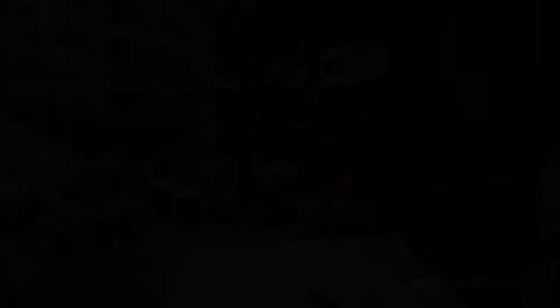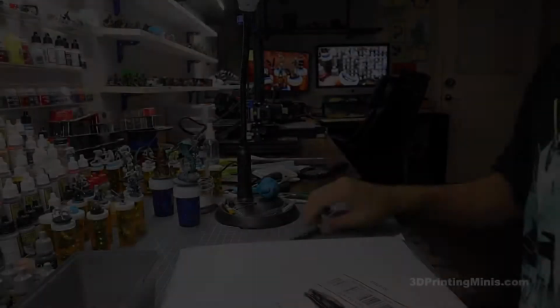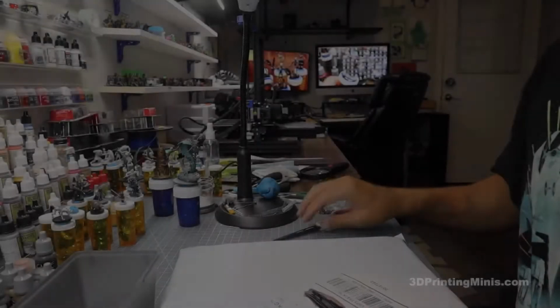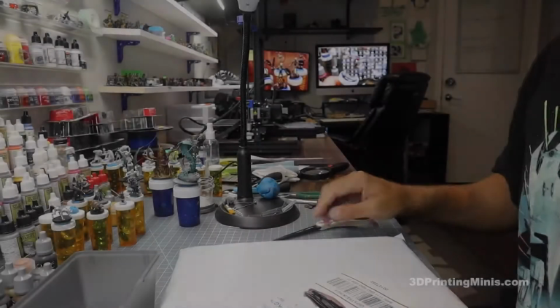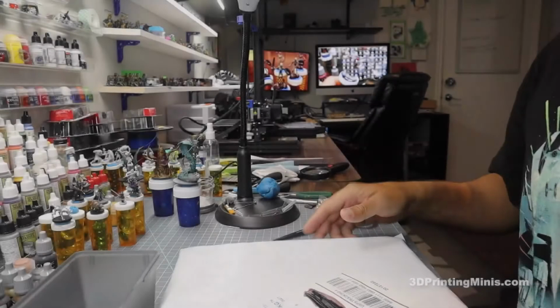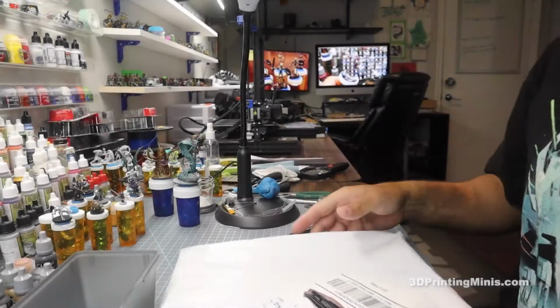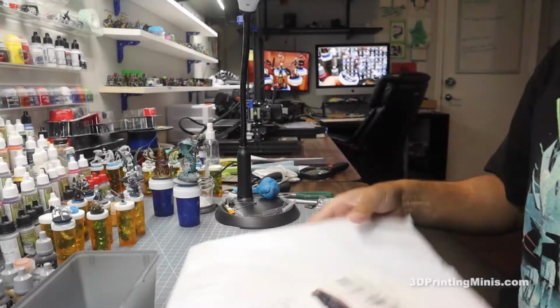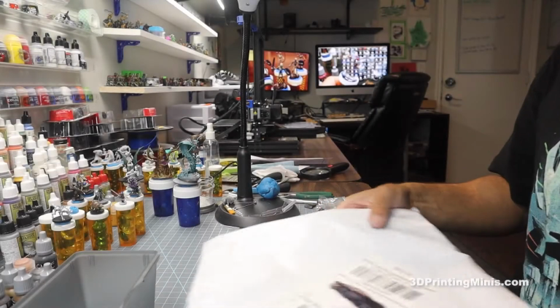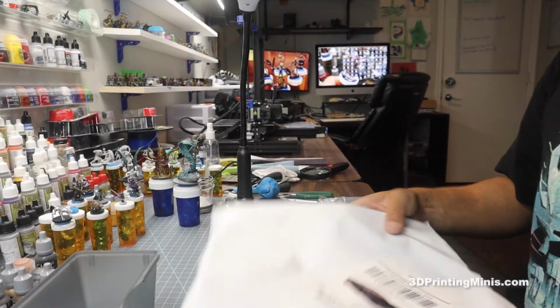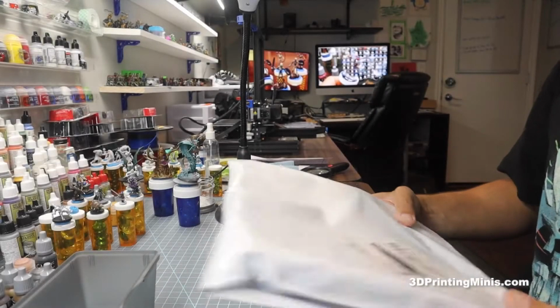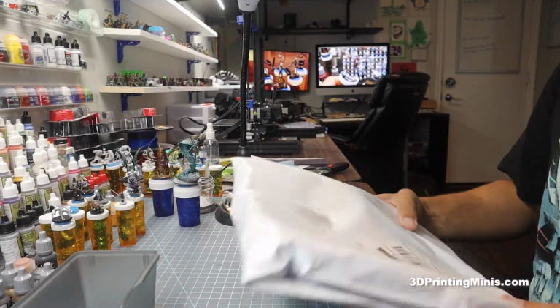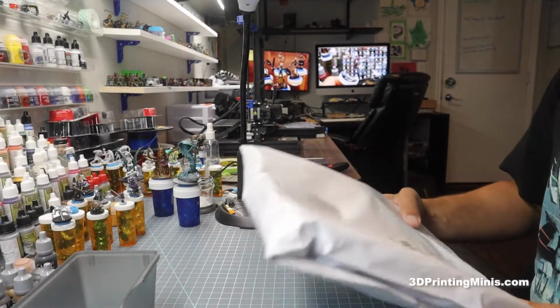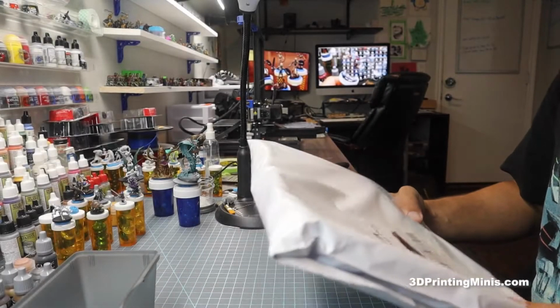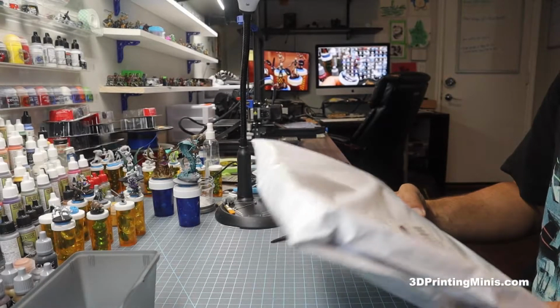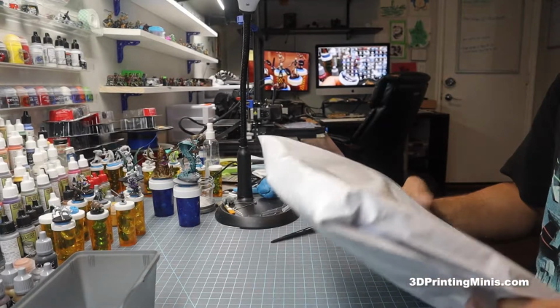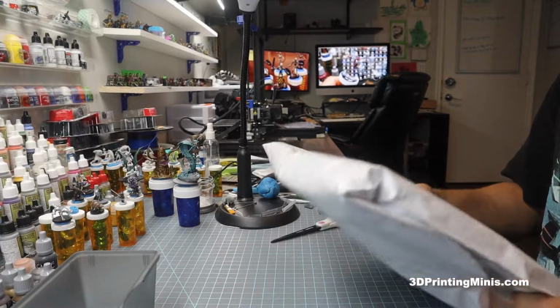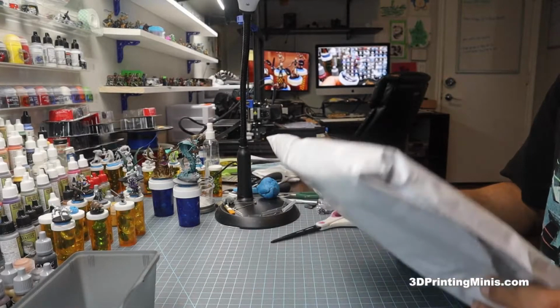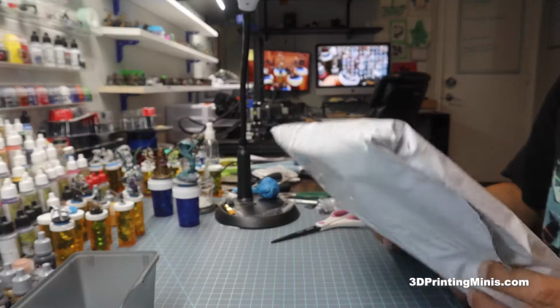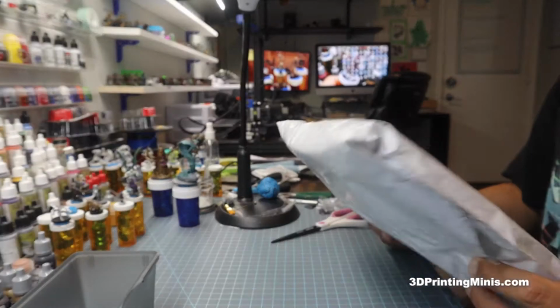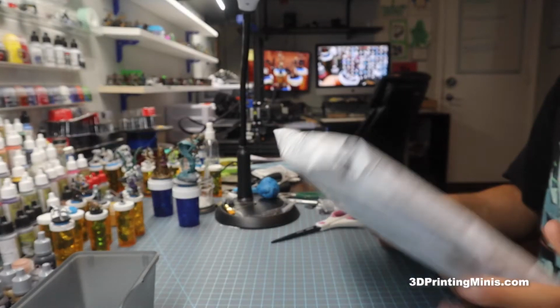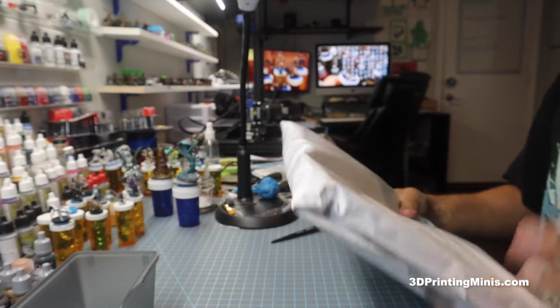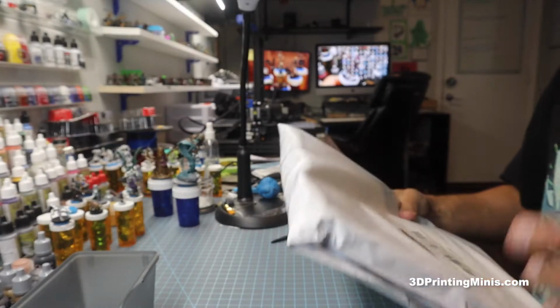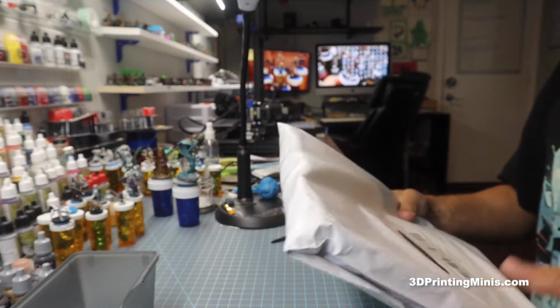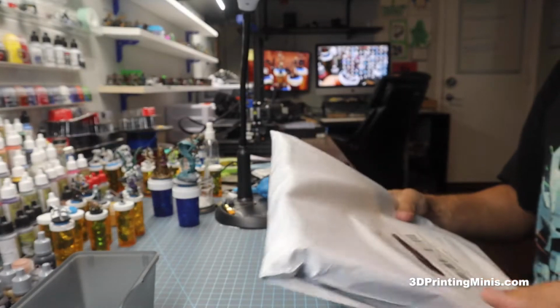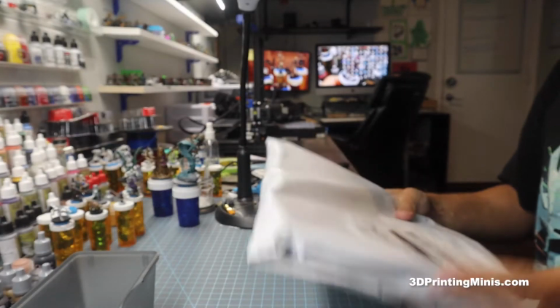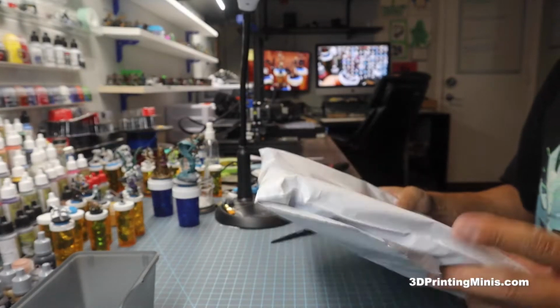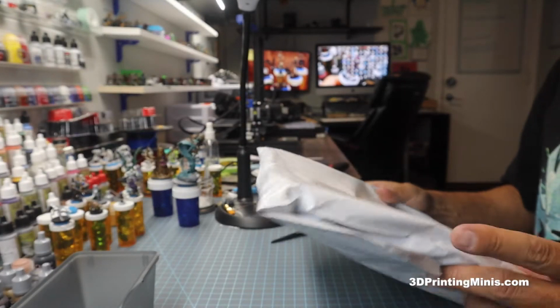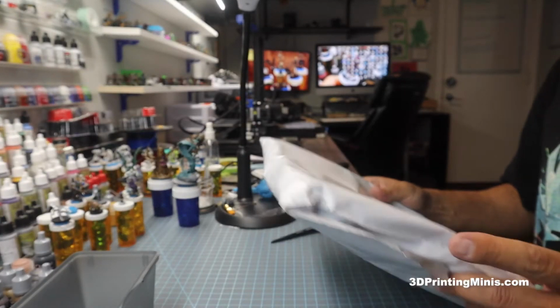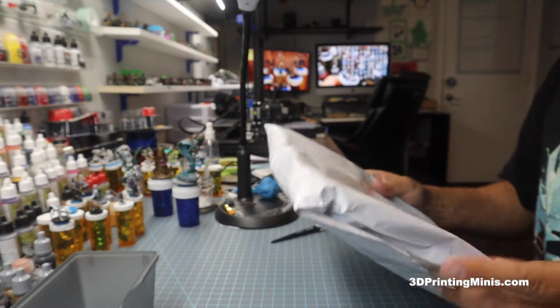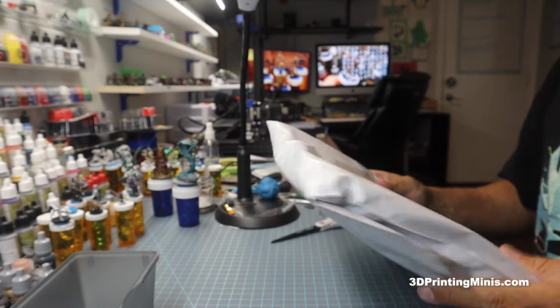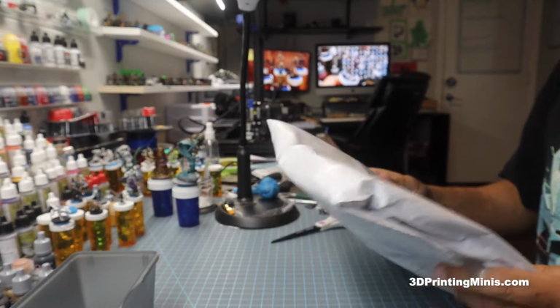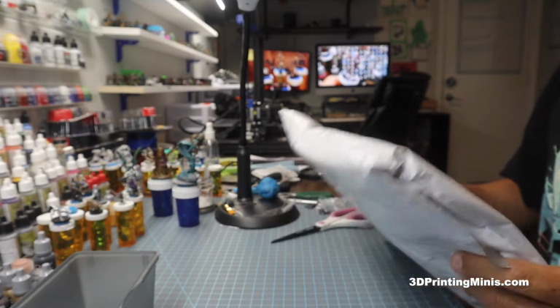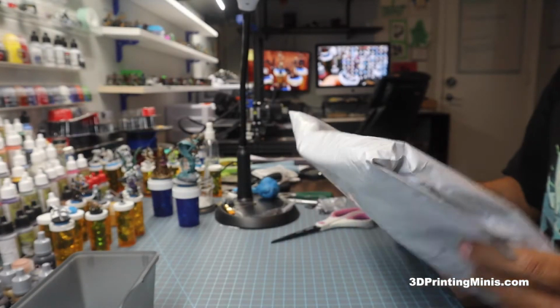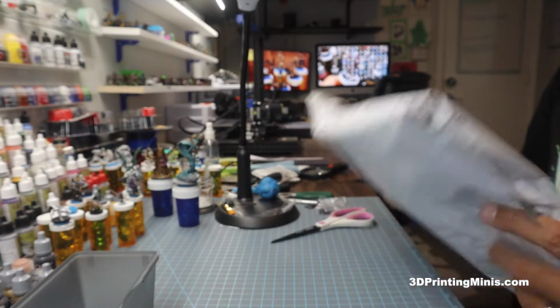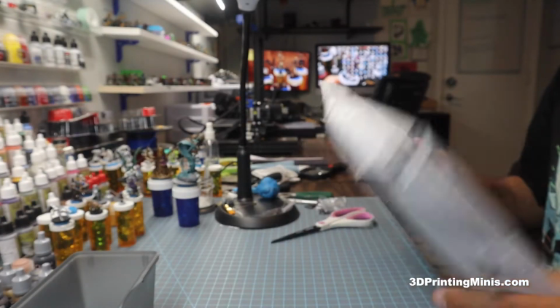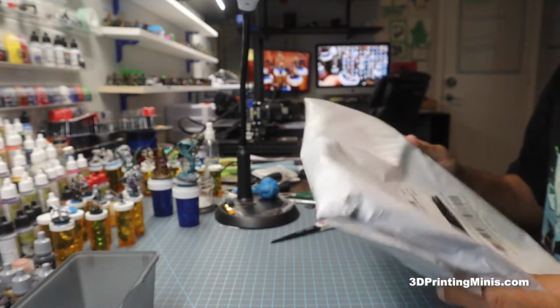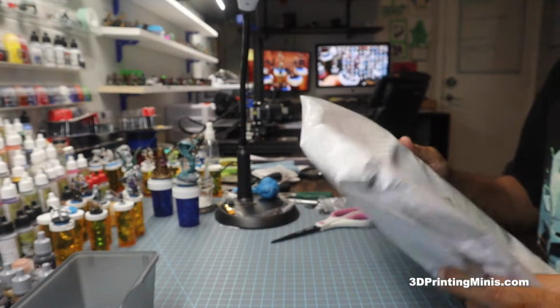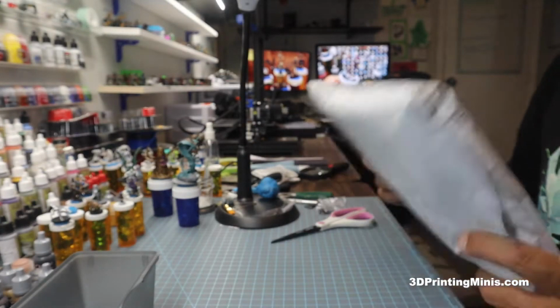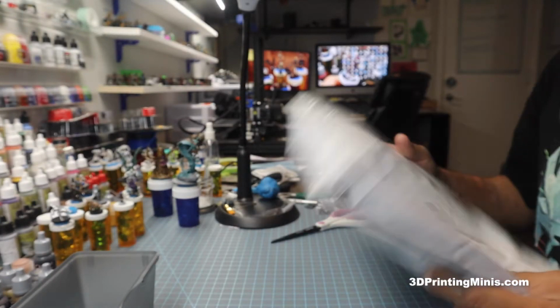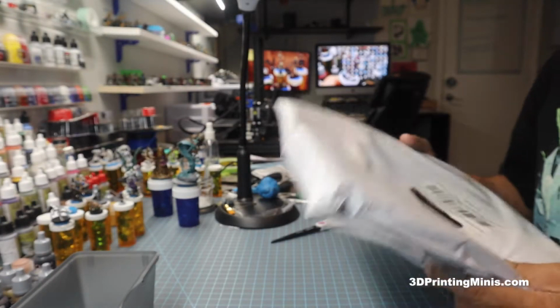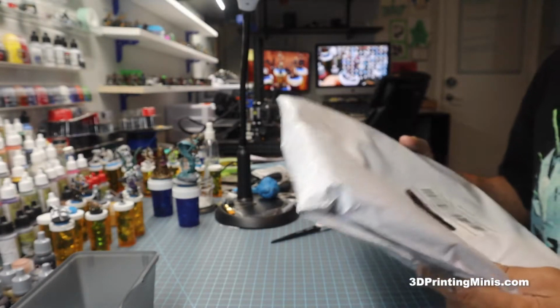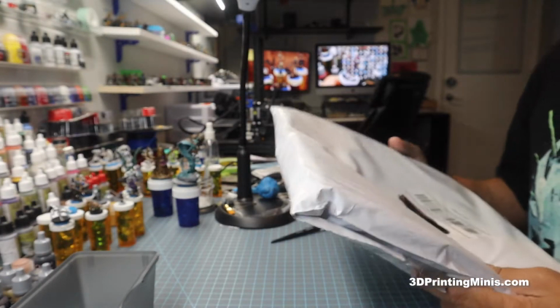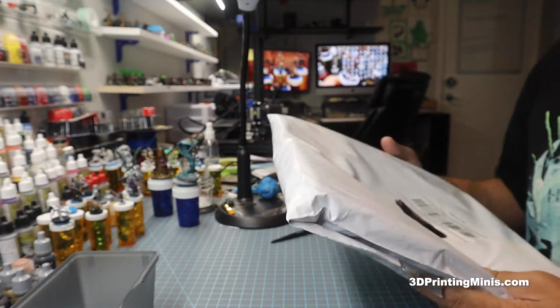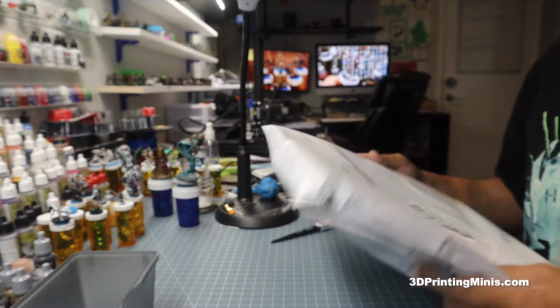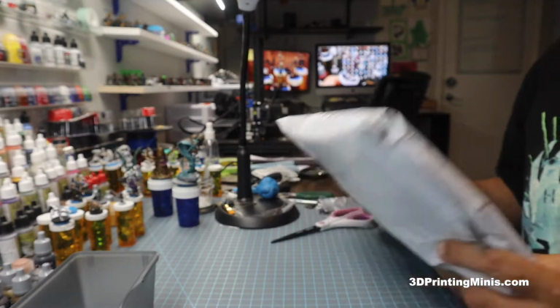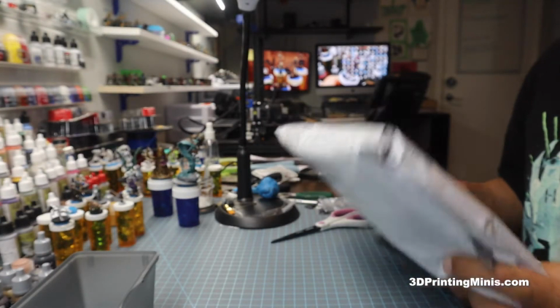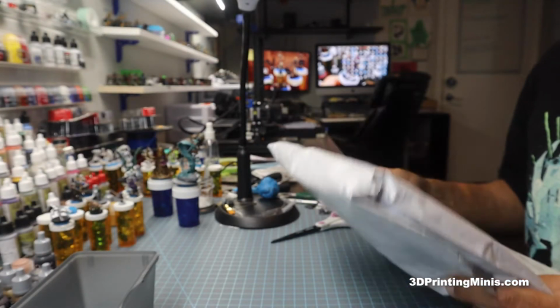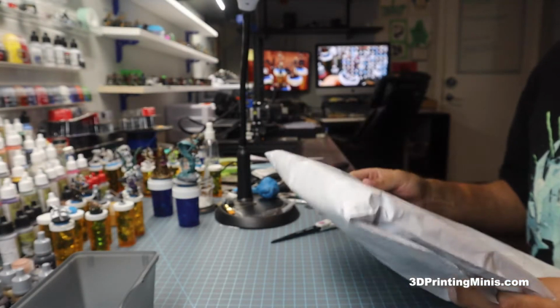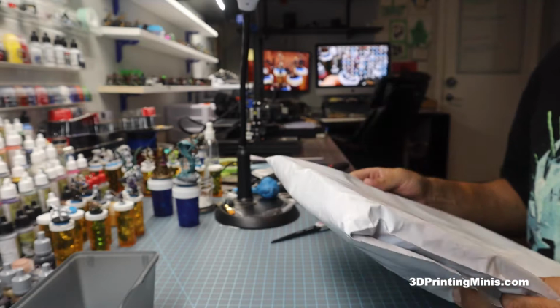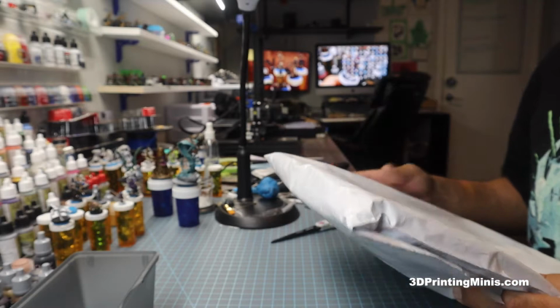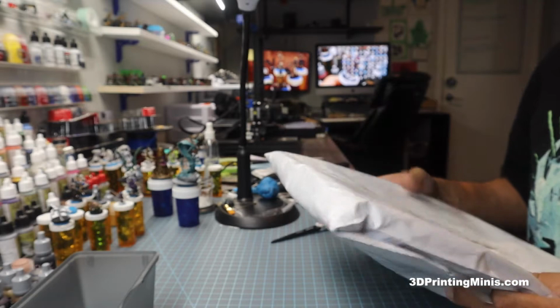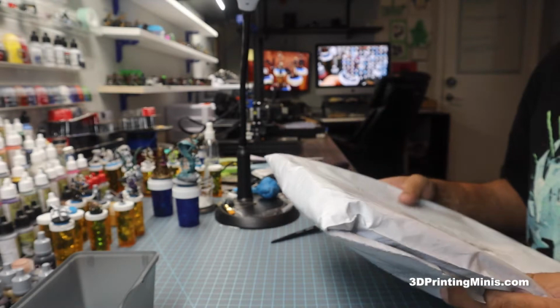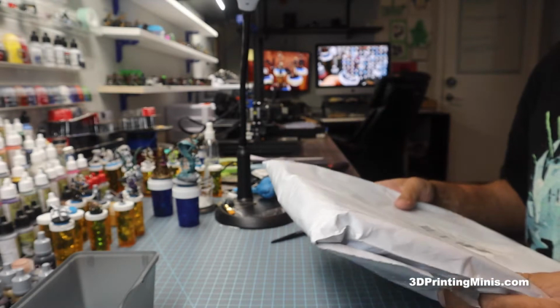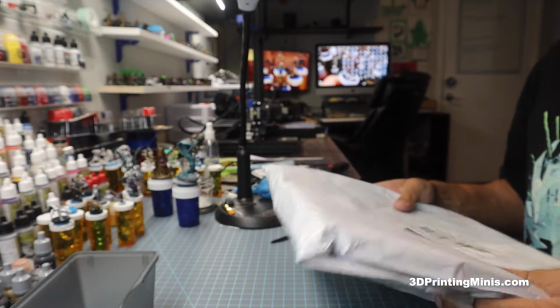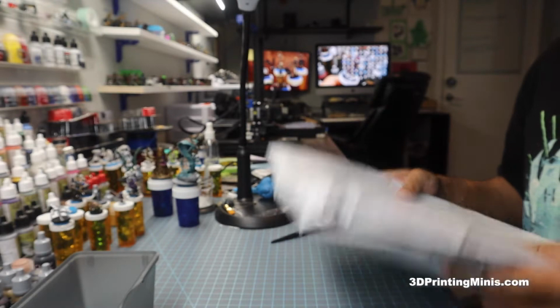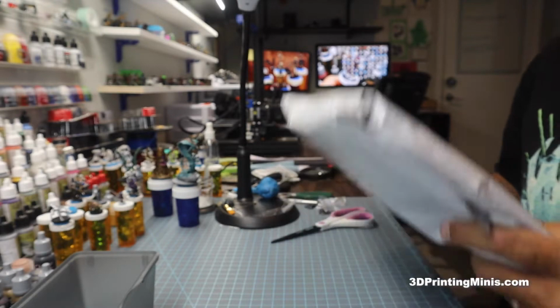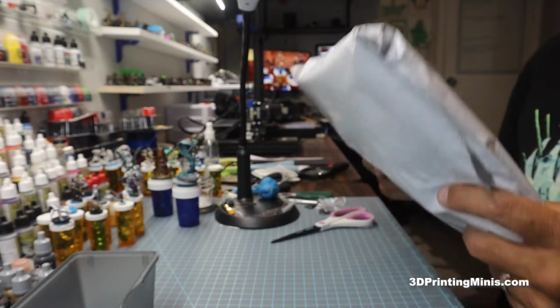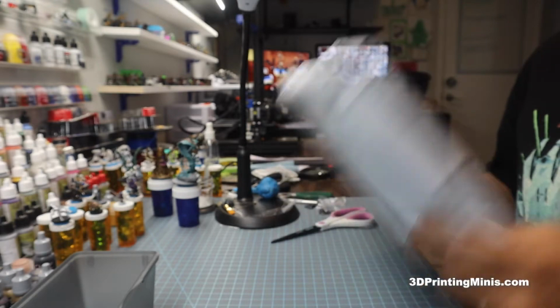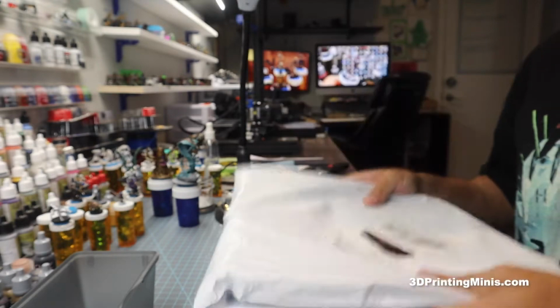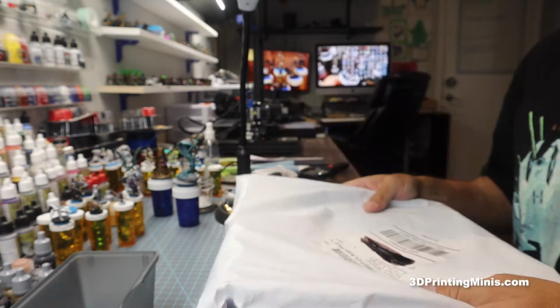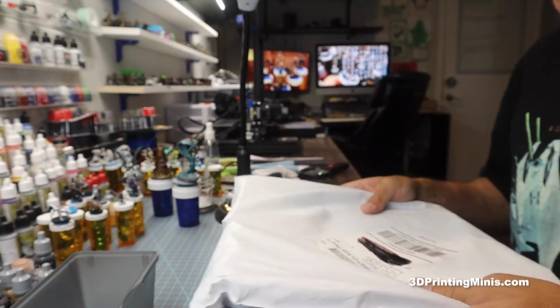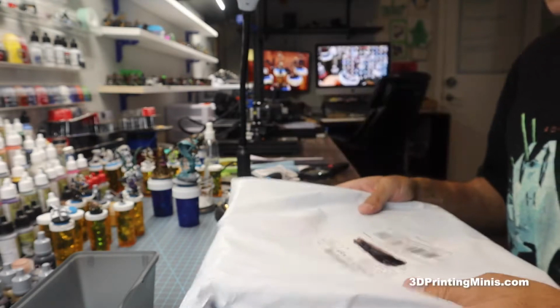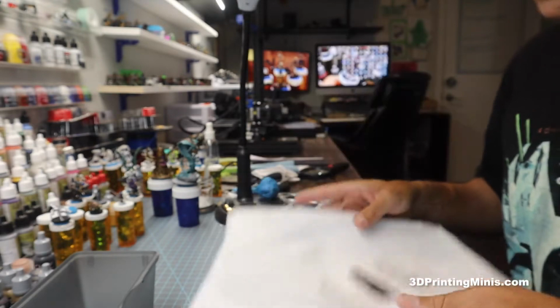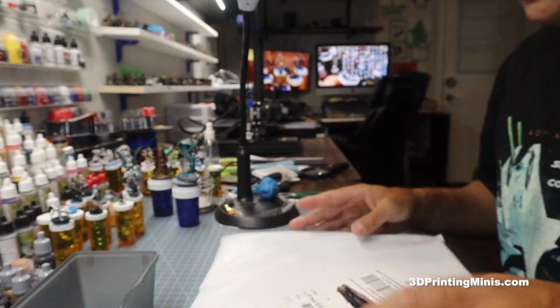A few people have messaged and asked me what is the best thing to clean the vat on your resin printer with, and I'm gonna show you.